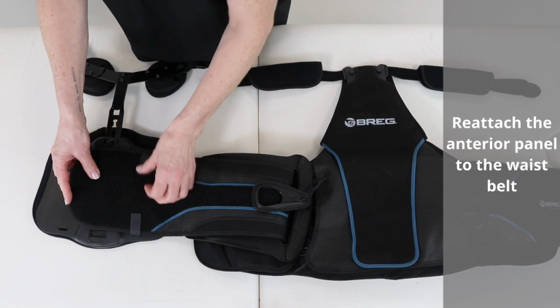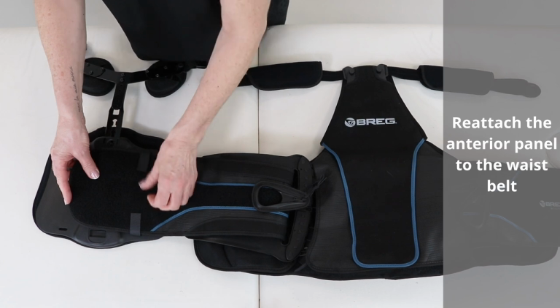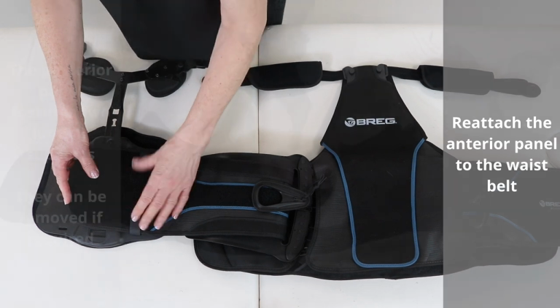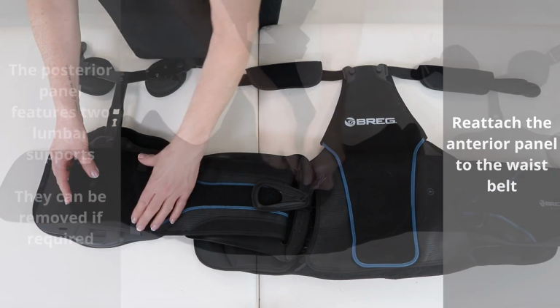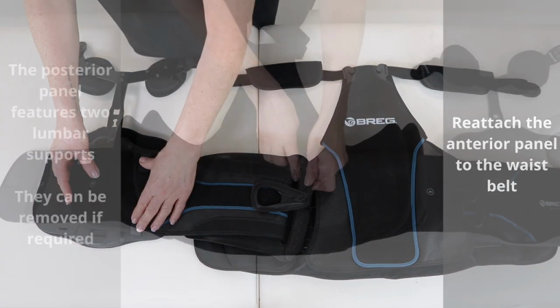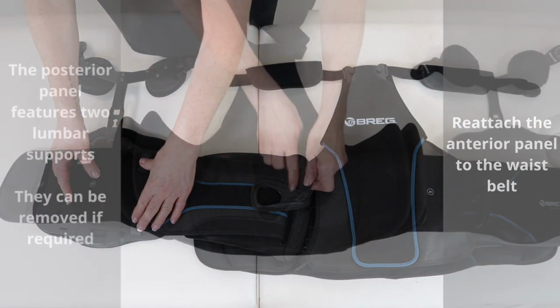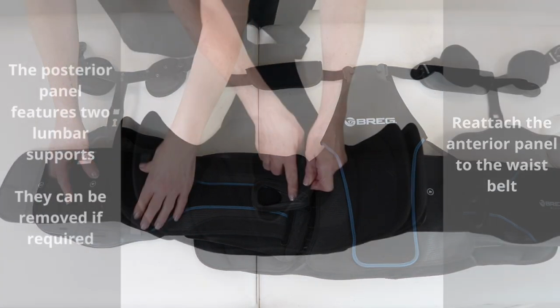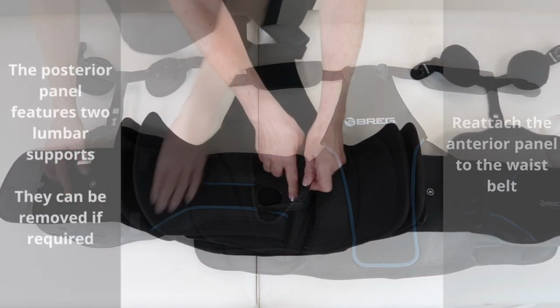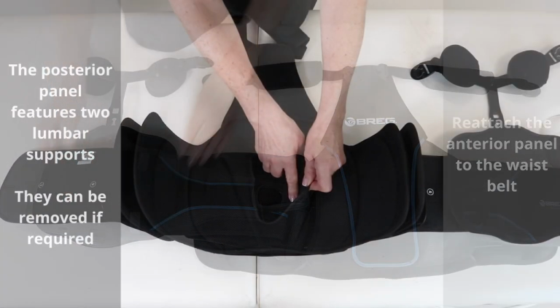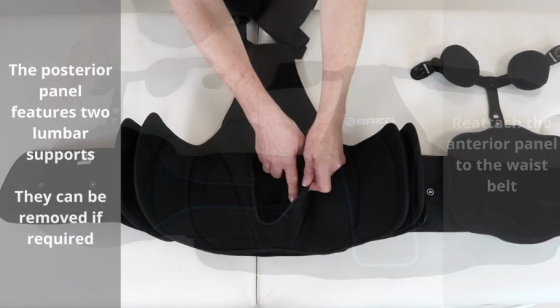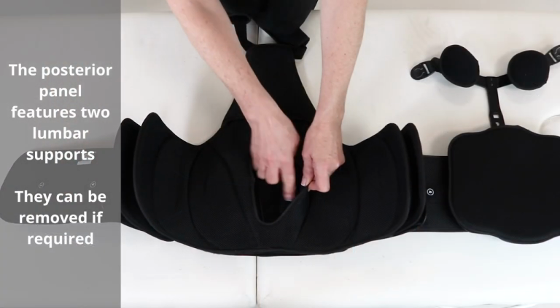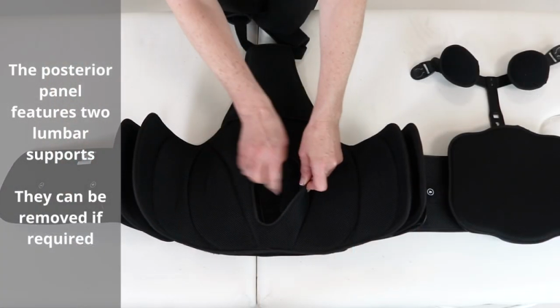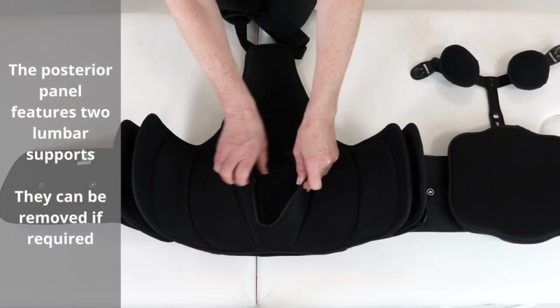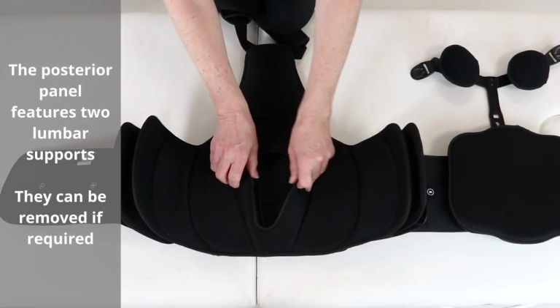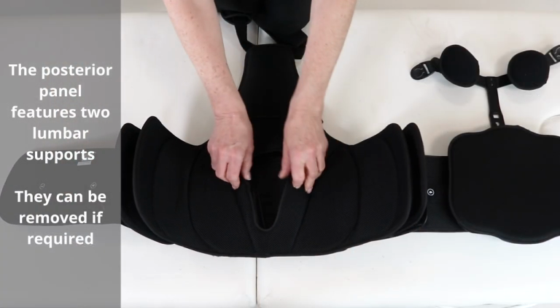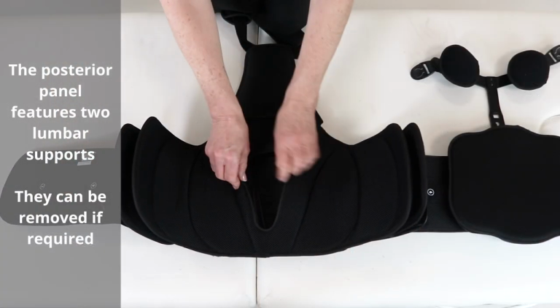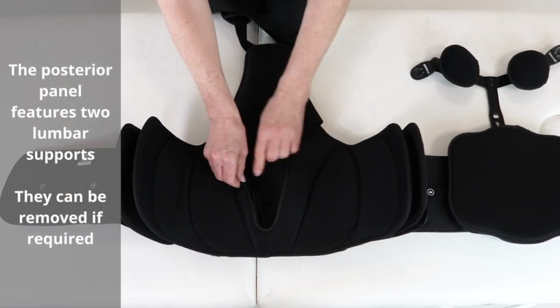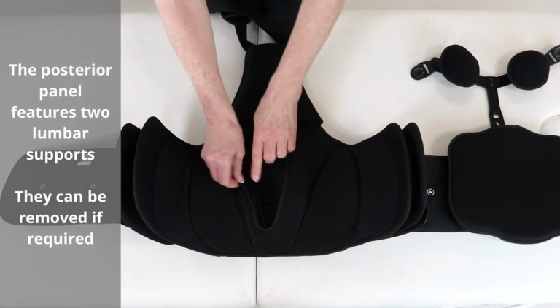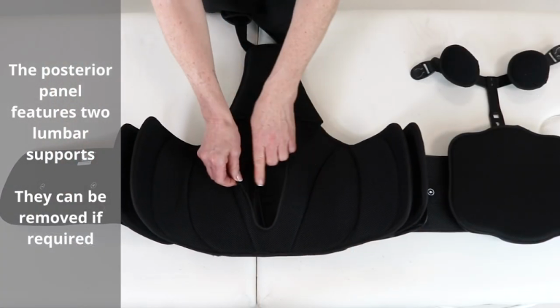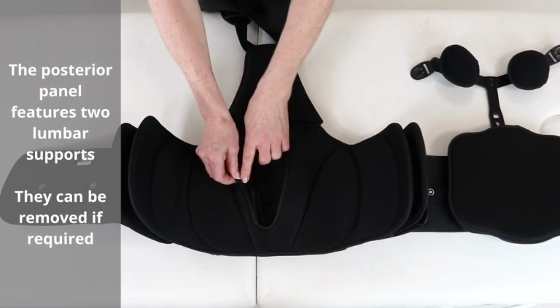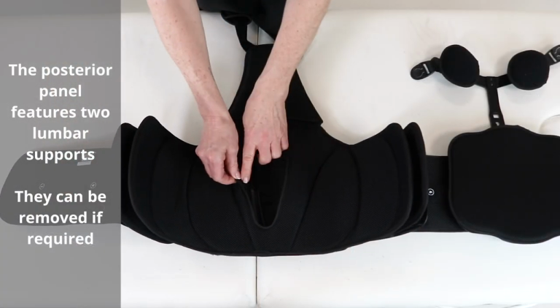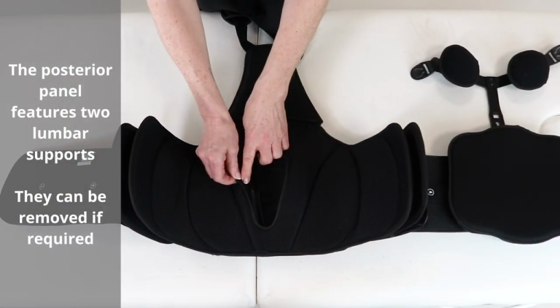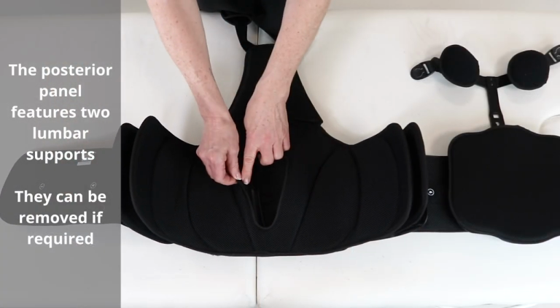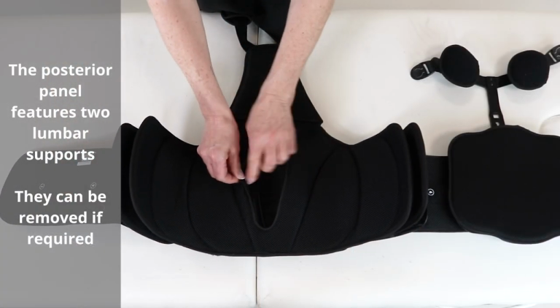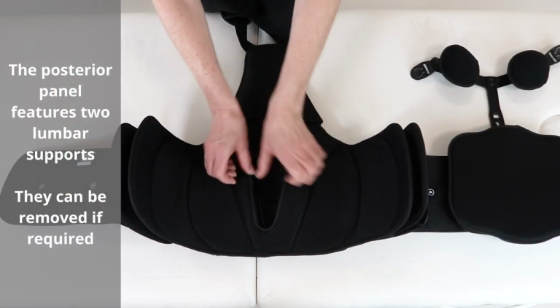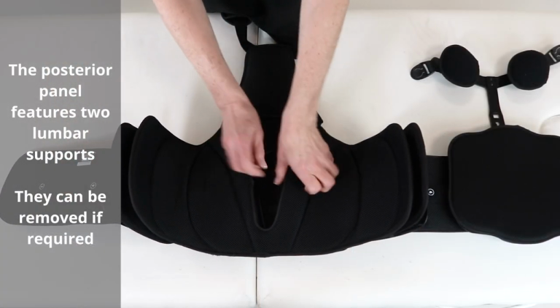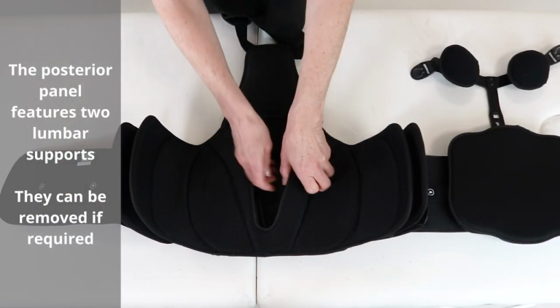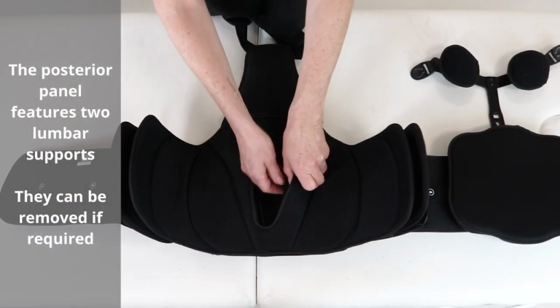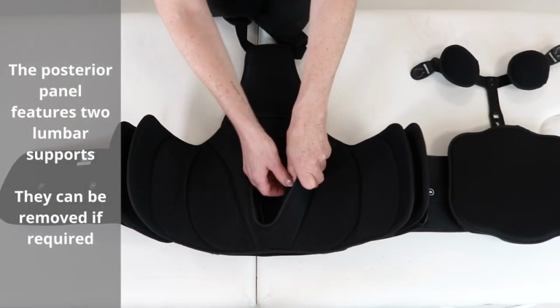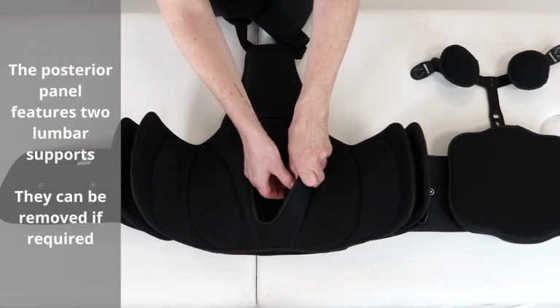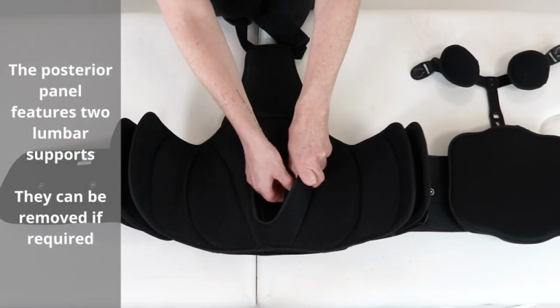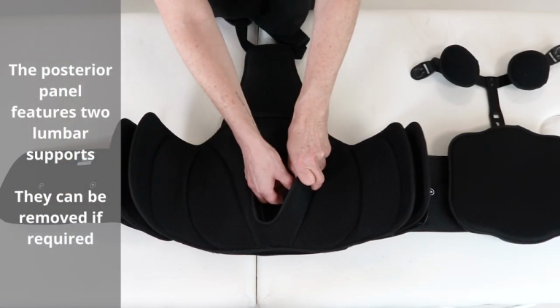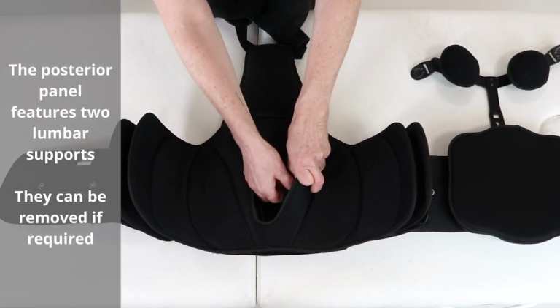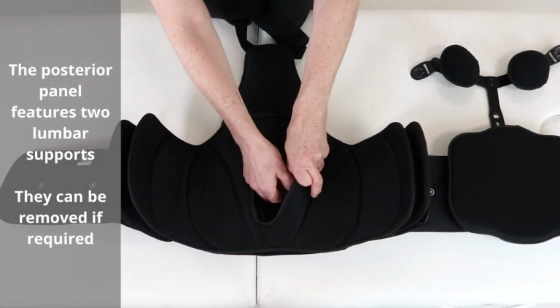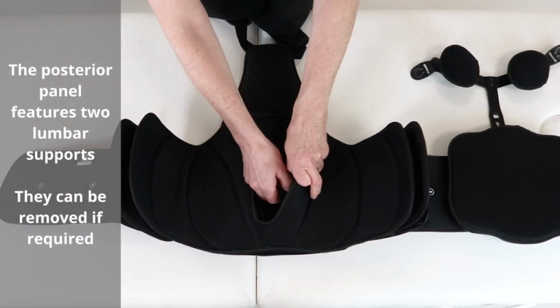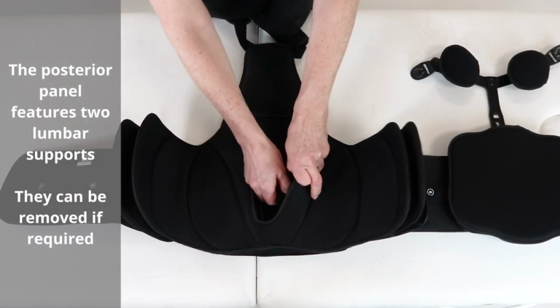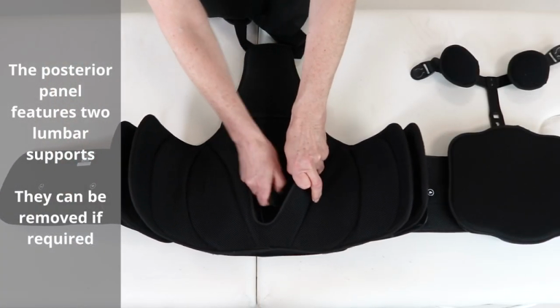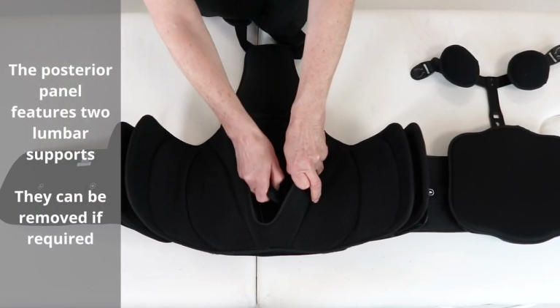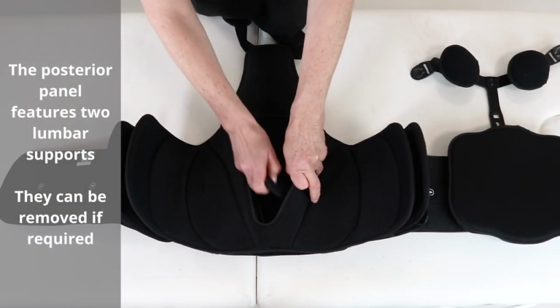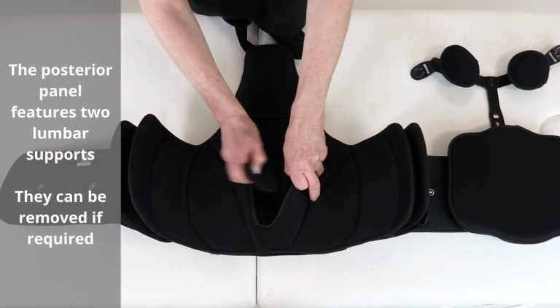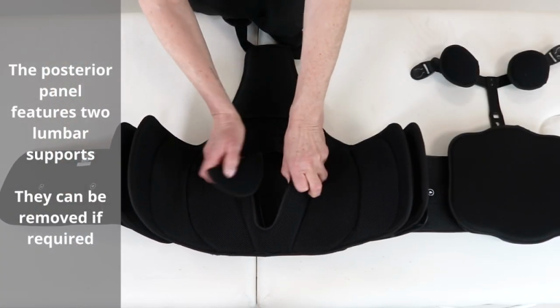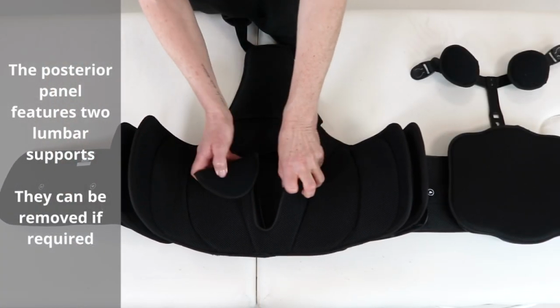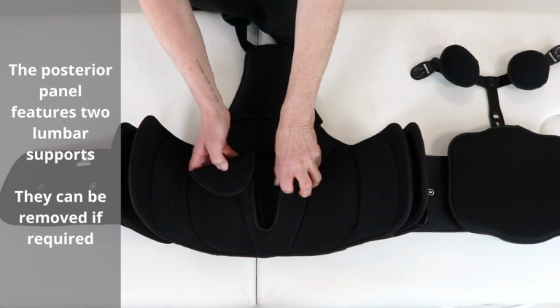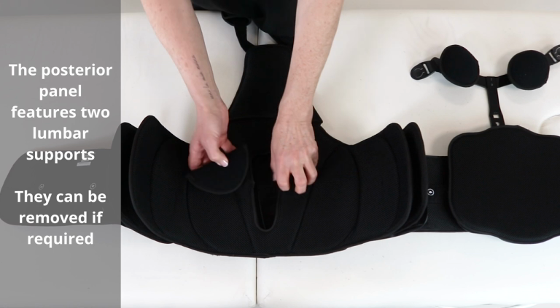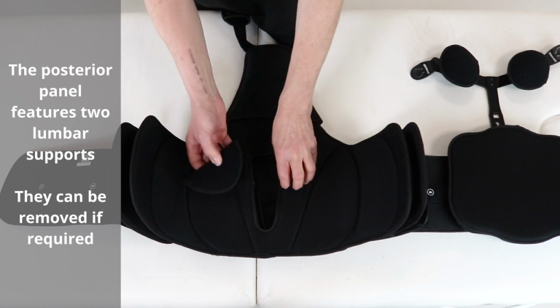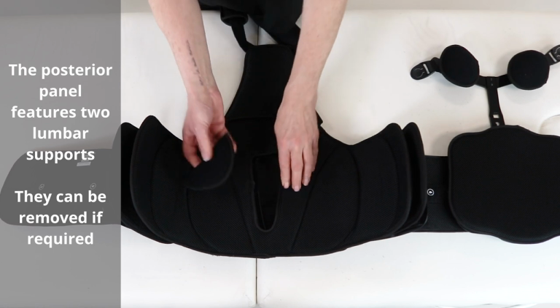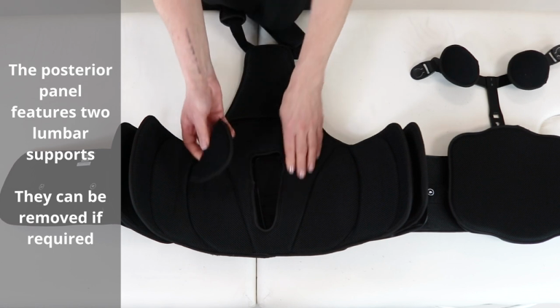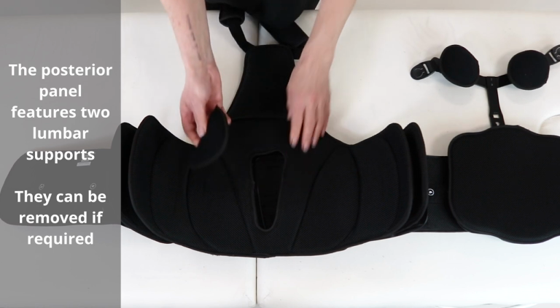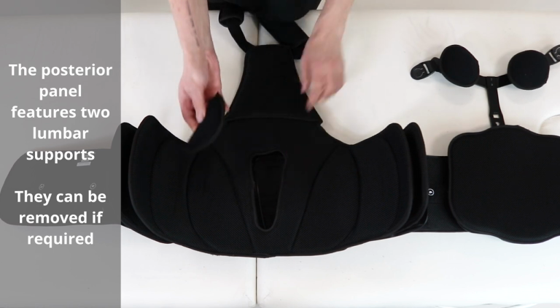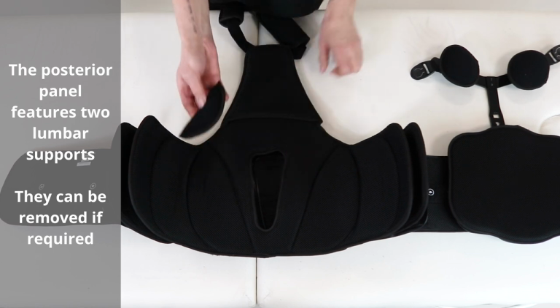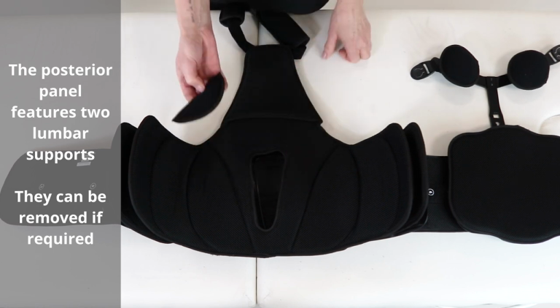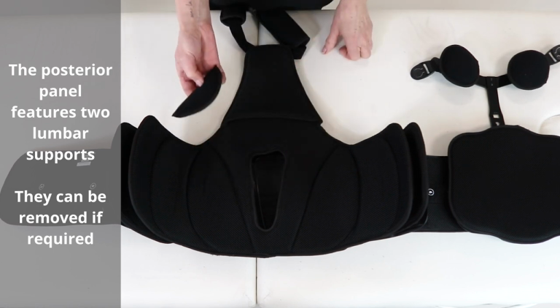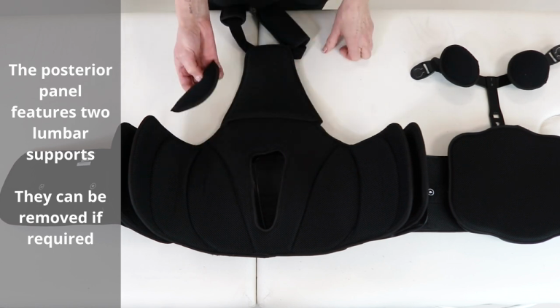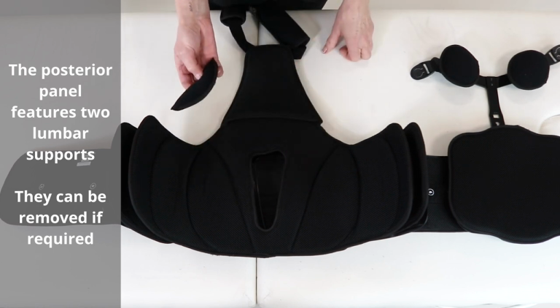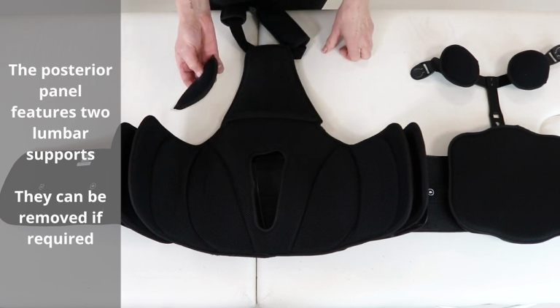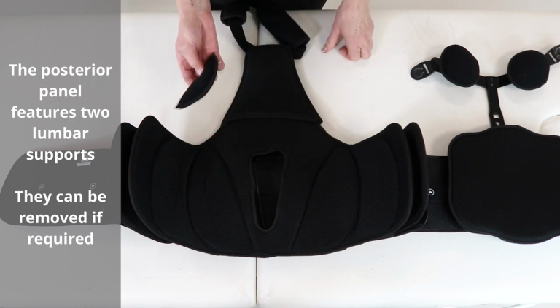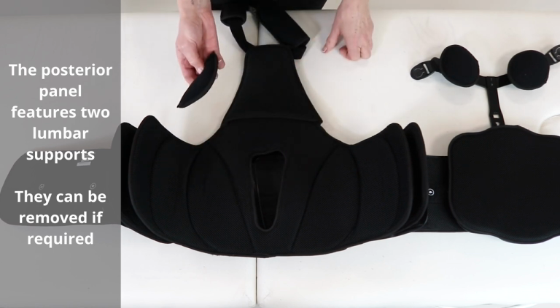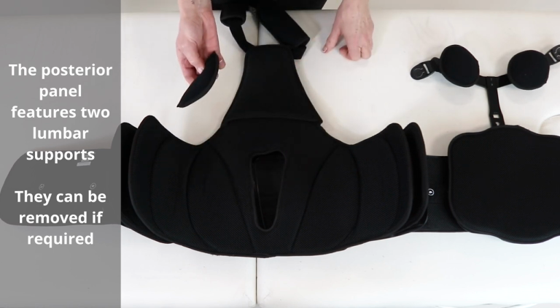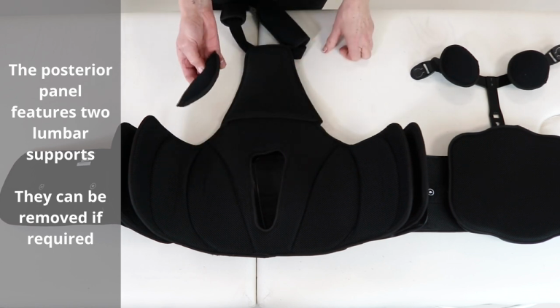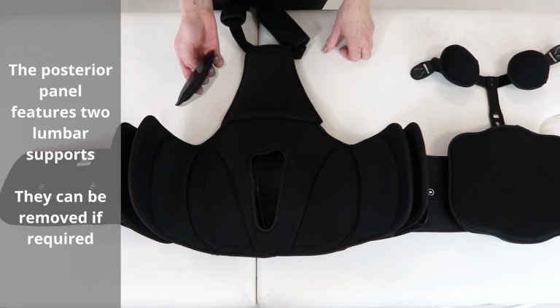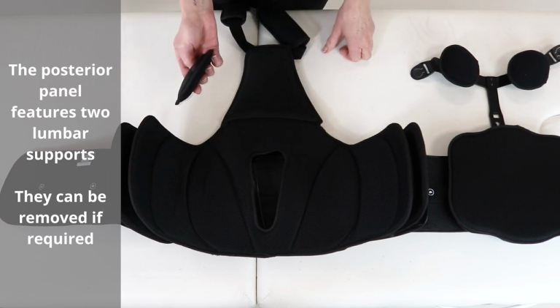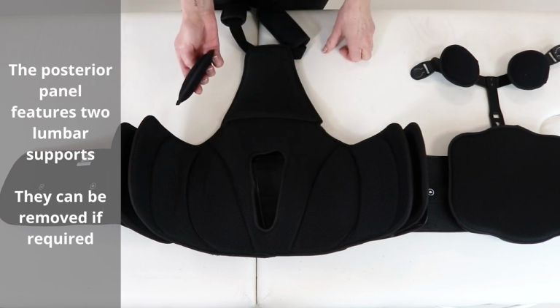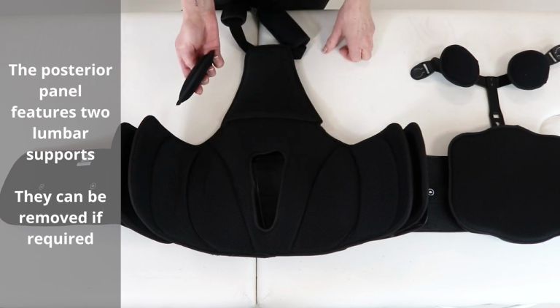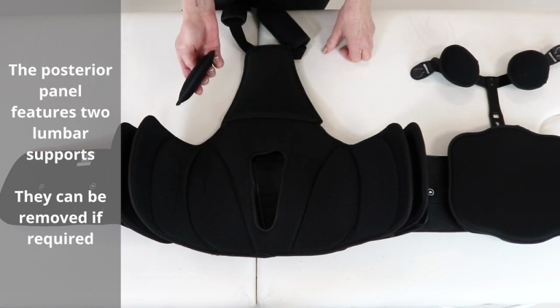Reattach the anterior panel to the waist belt. The posterior panel features two lumbar supports, which can be removed if required.